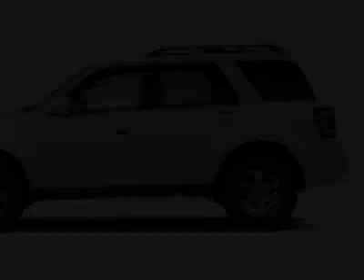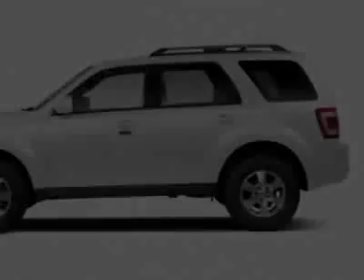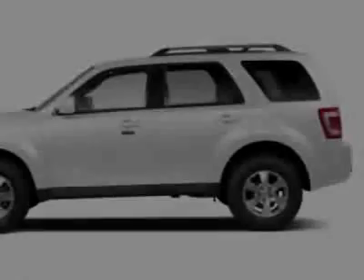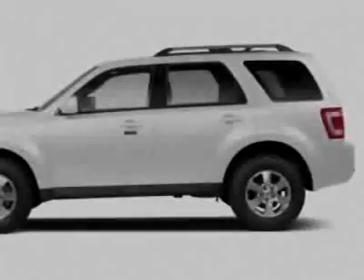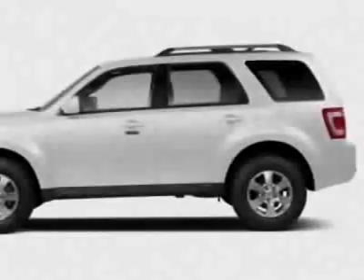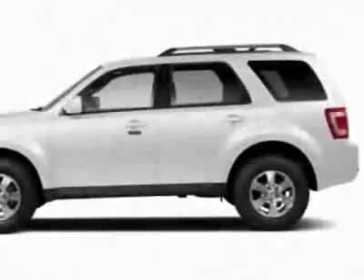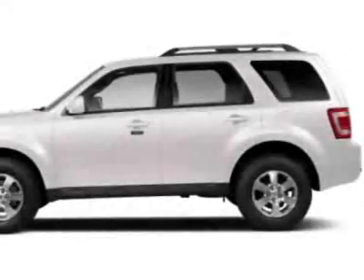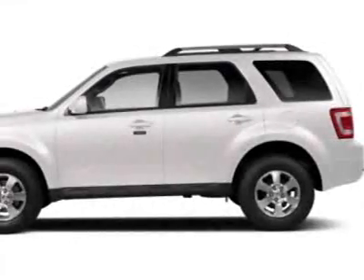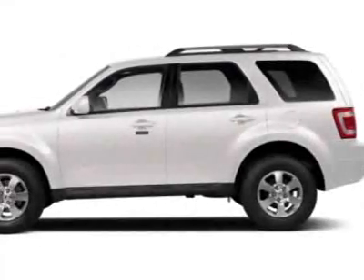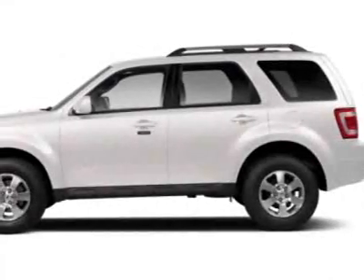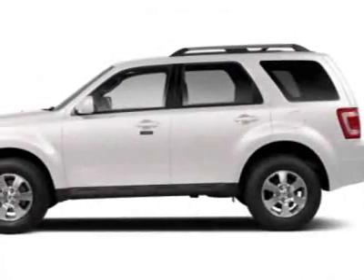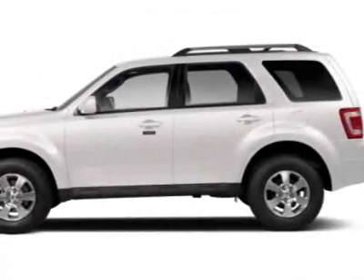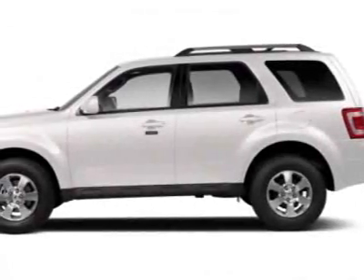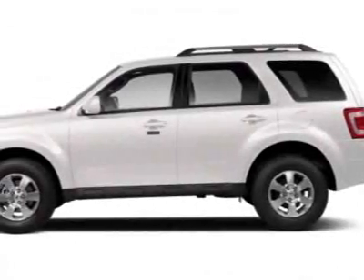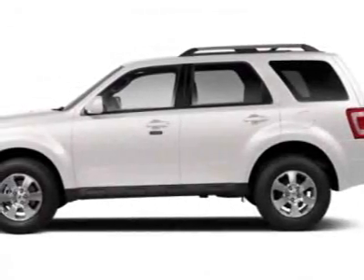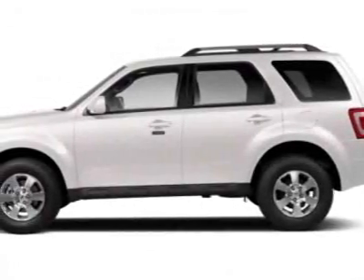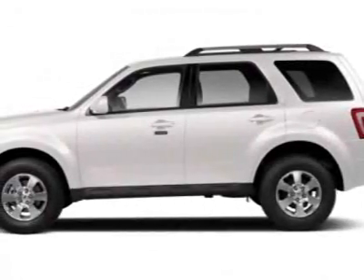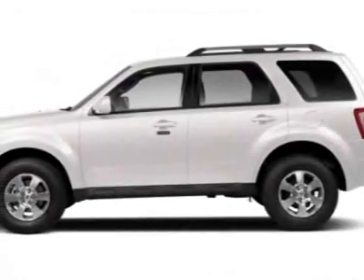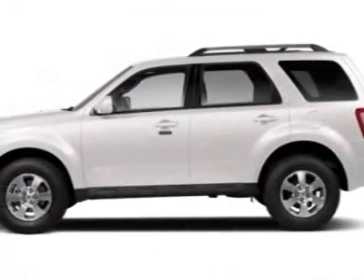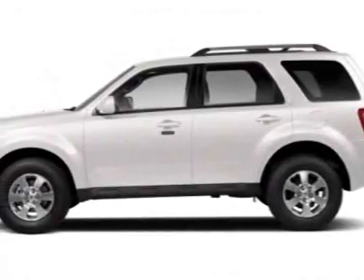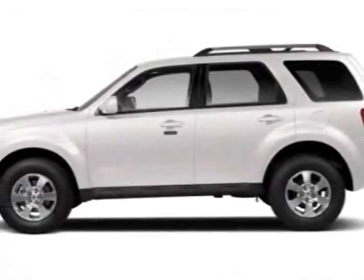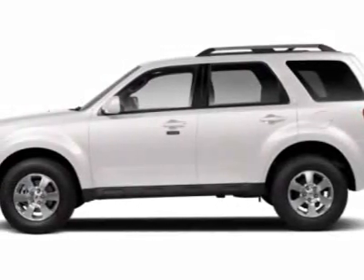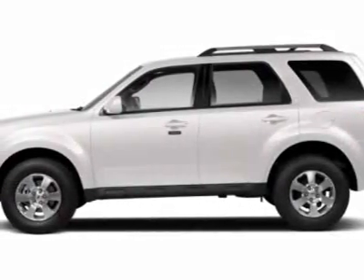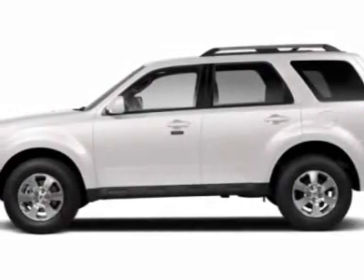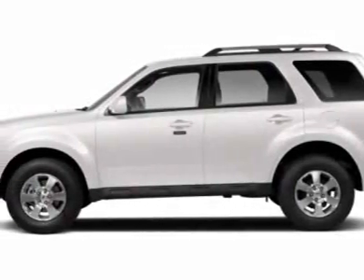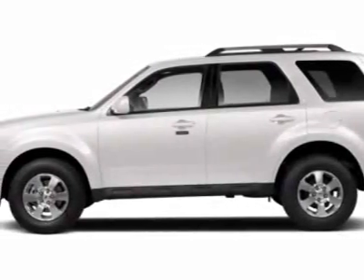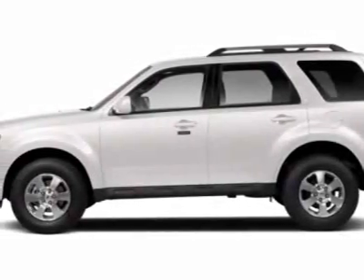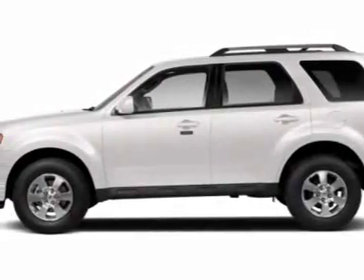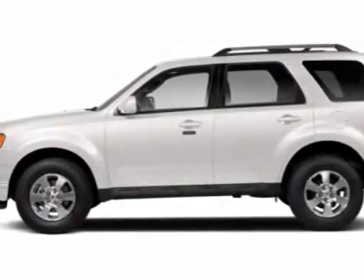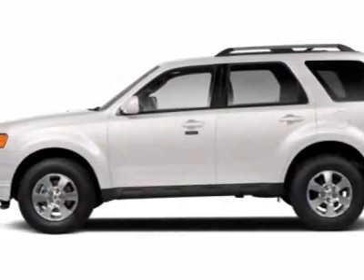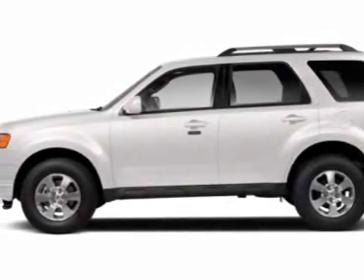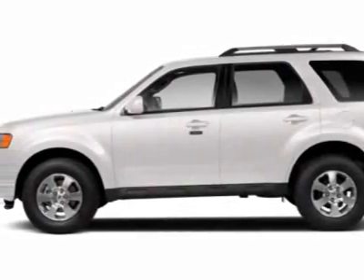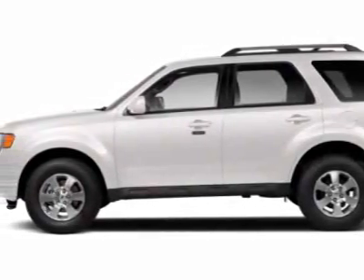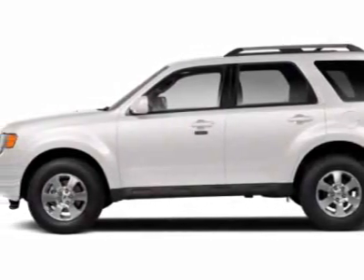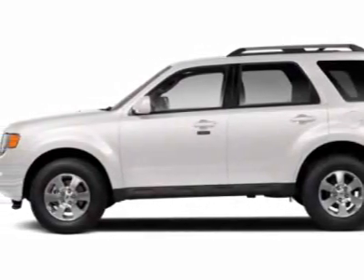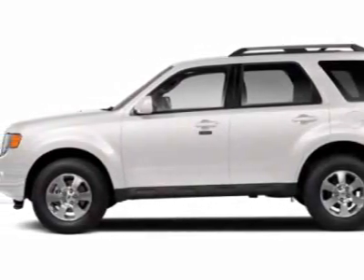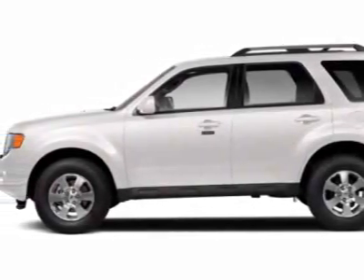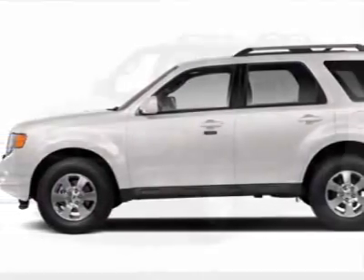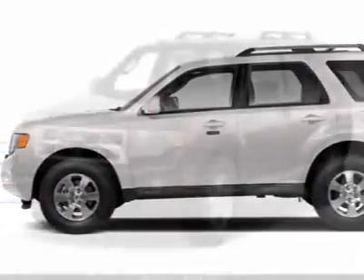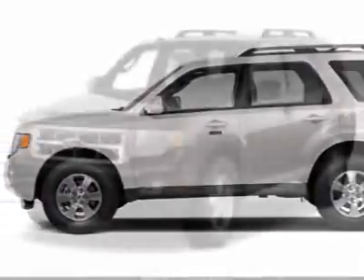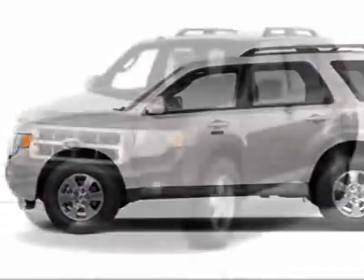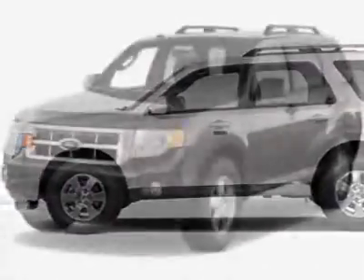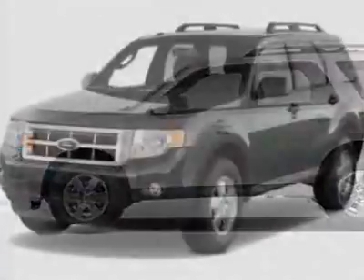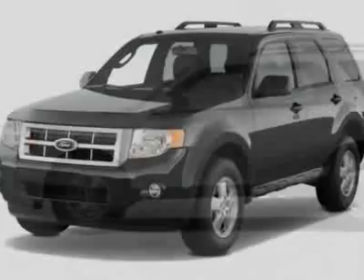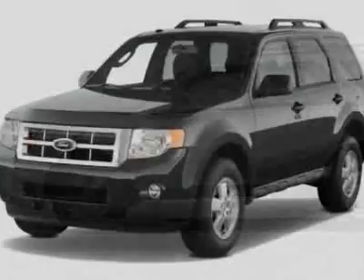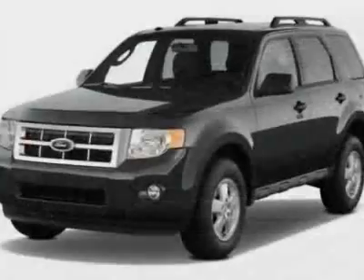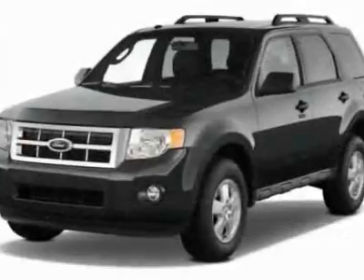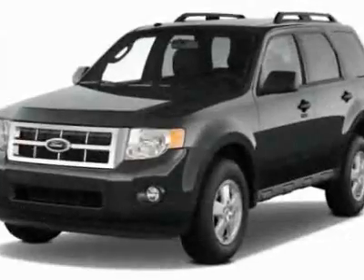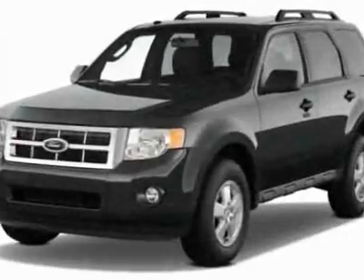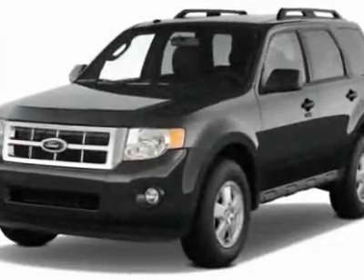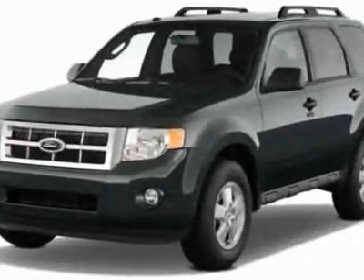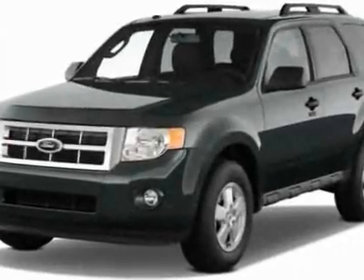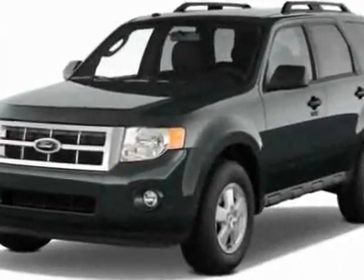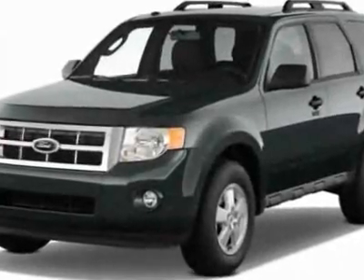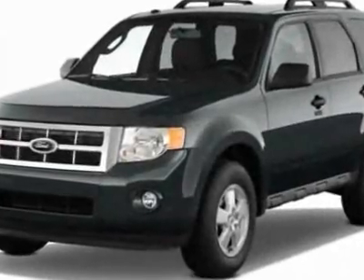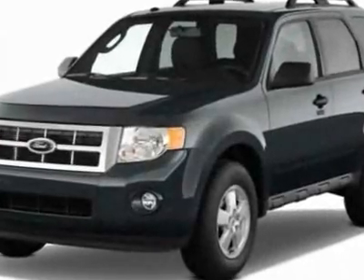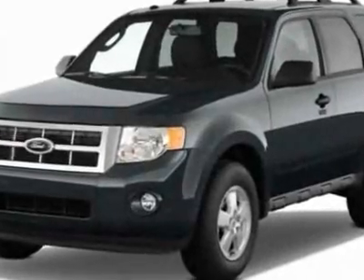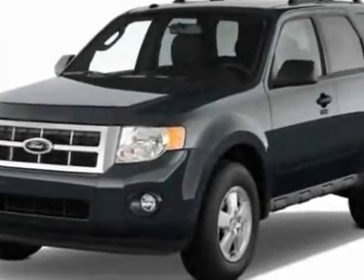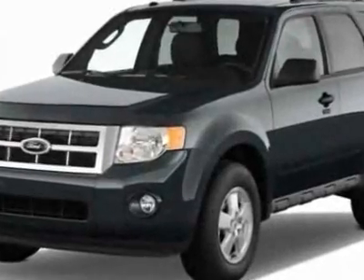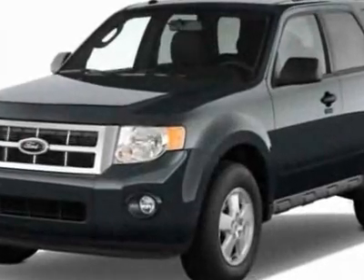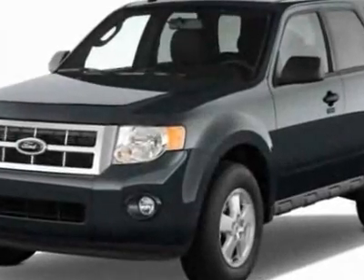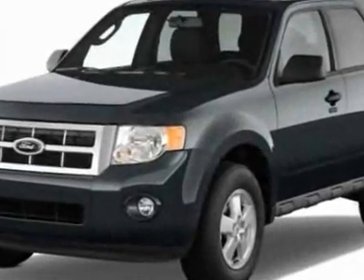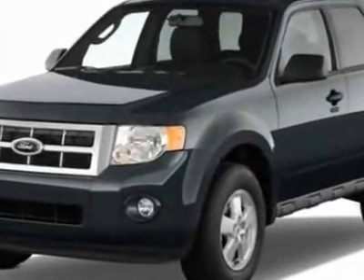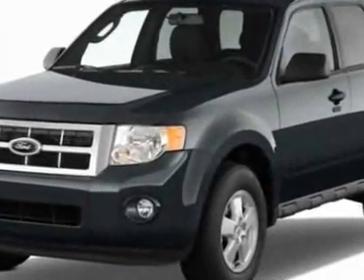Take a look at this new 2012 Ford Escape. For your protection, this vehicle has a full factory warranty.